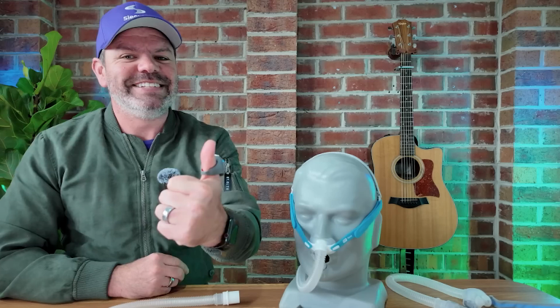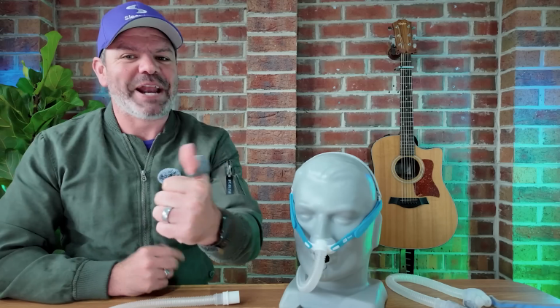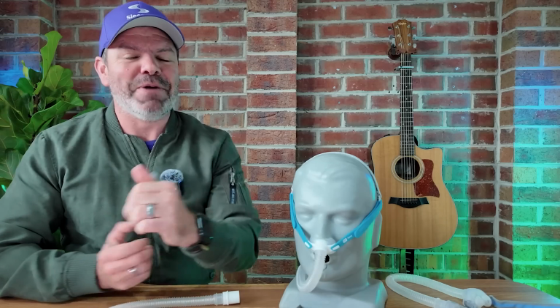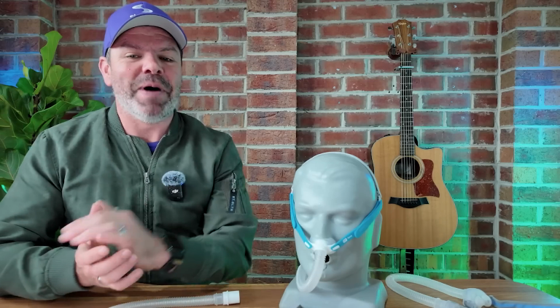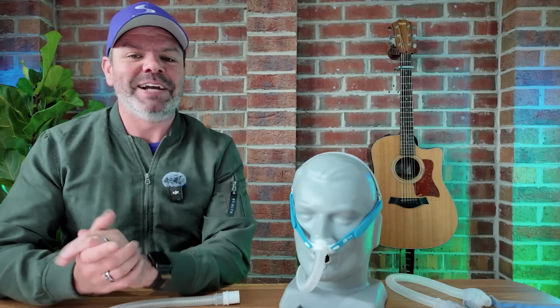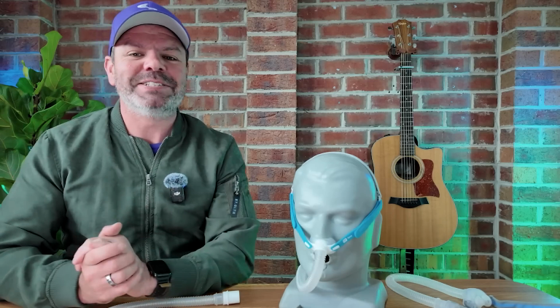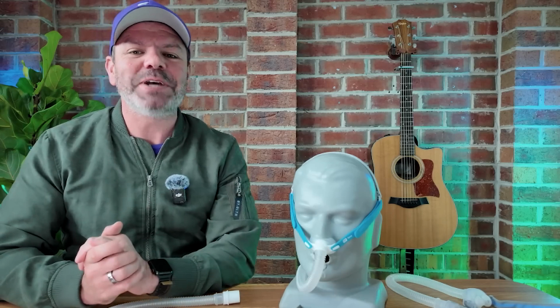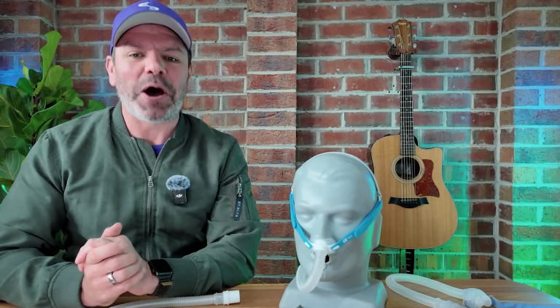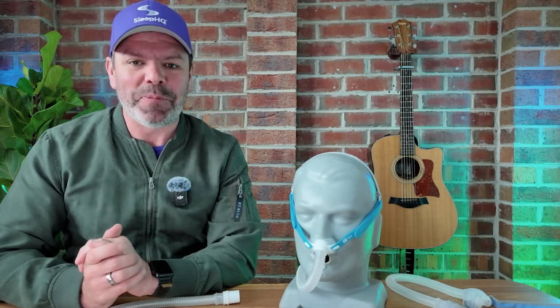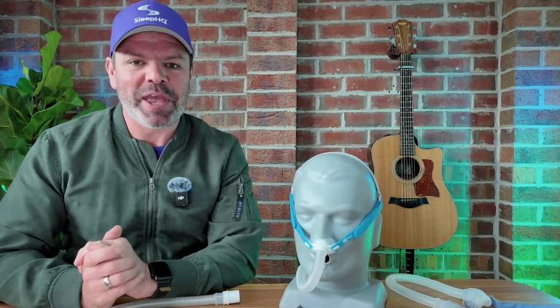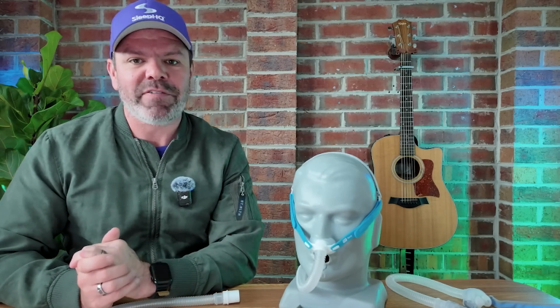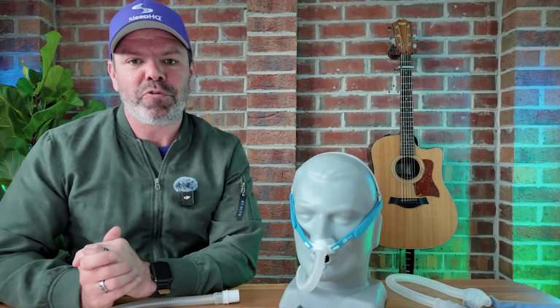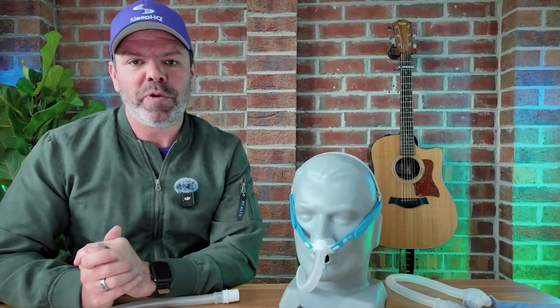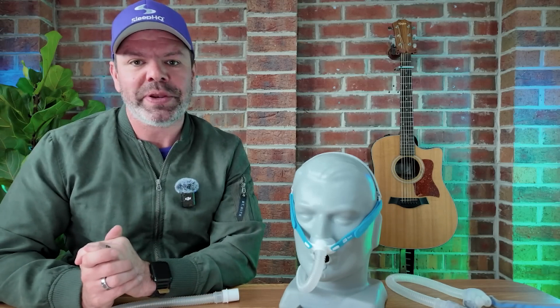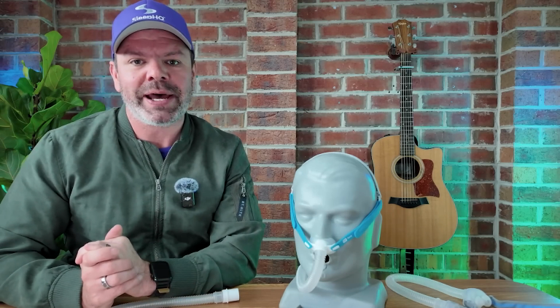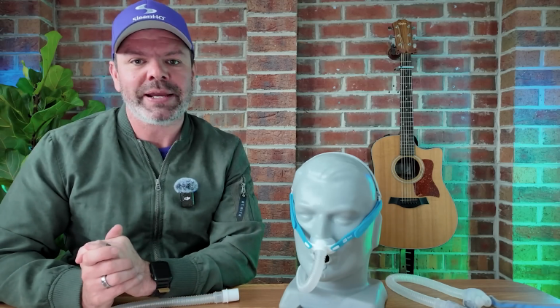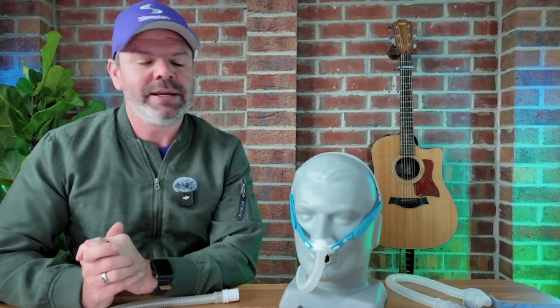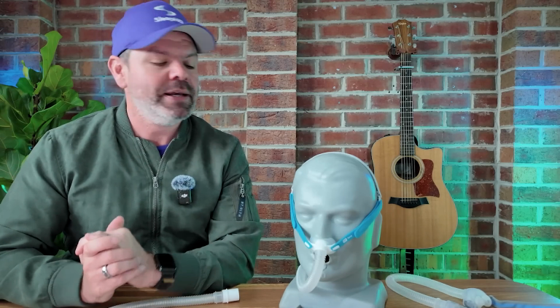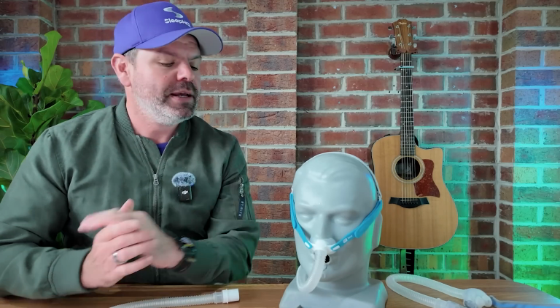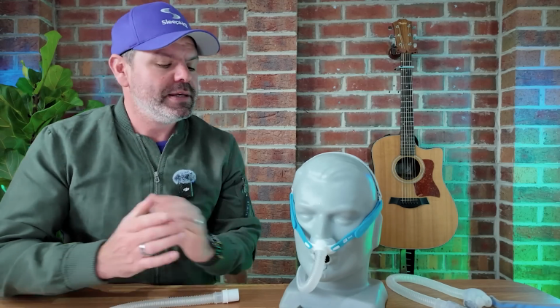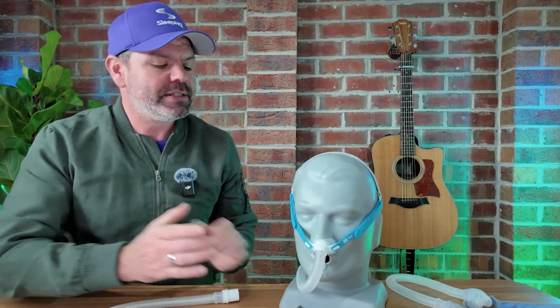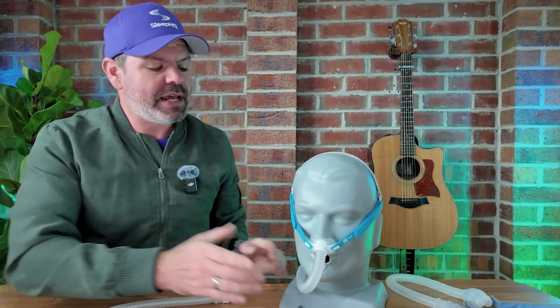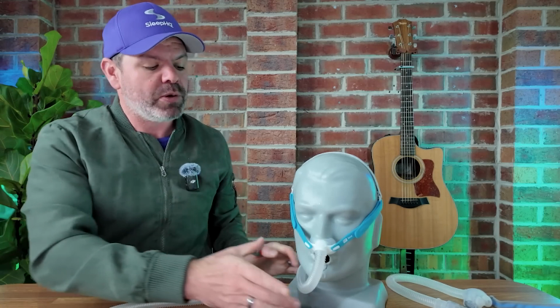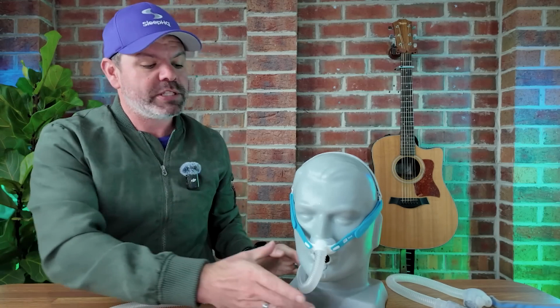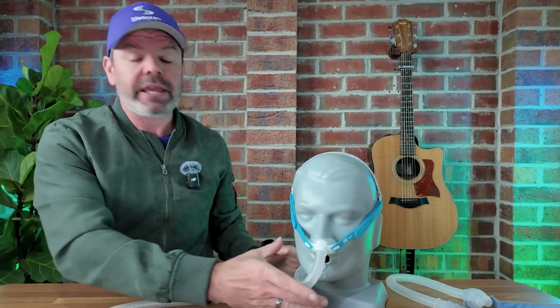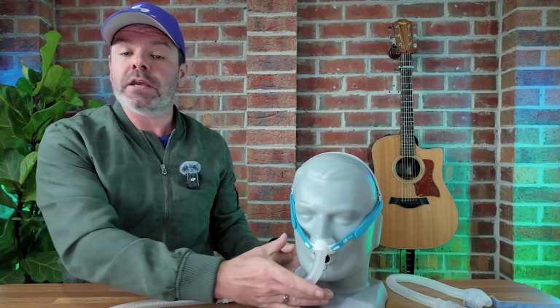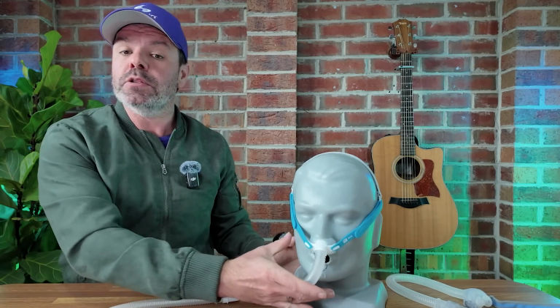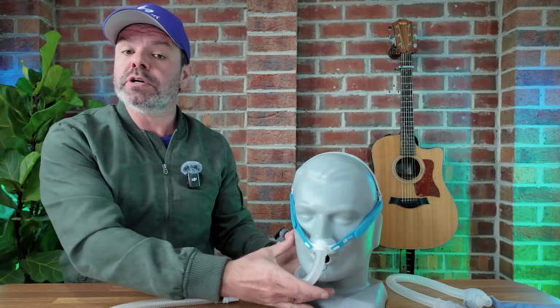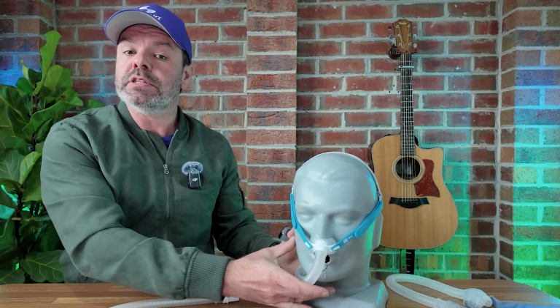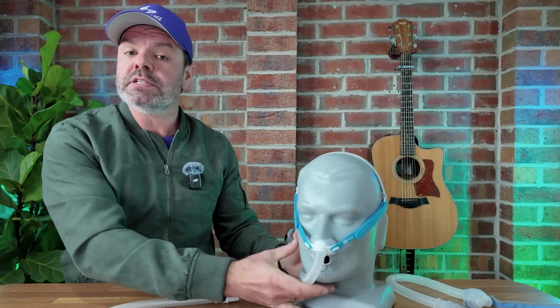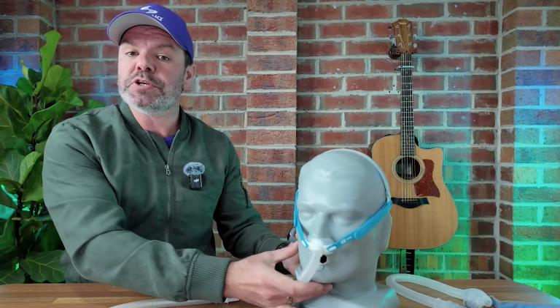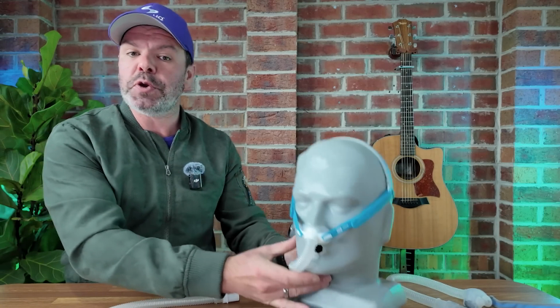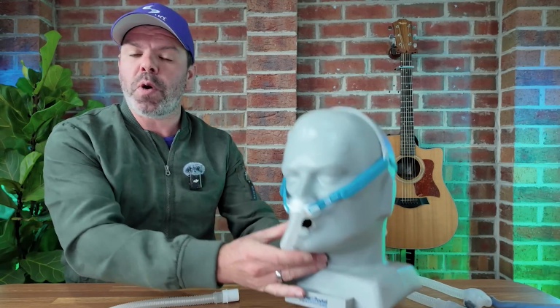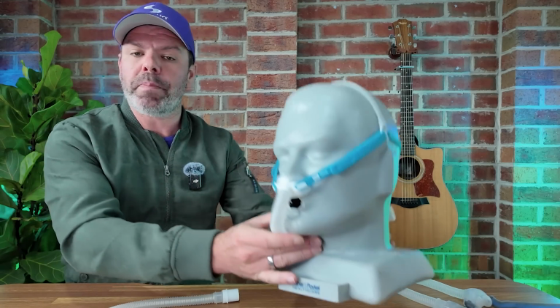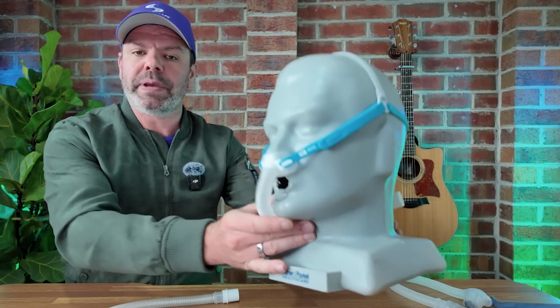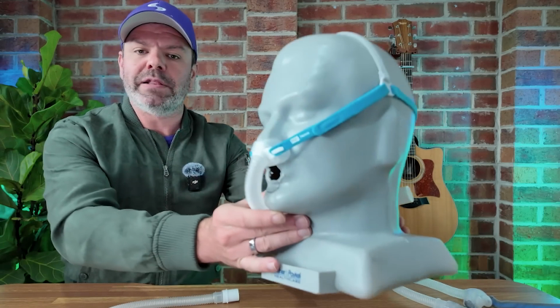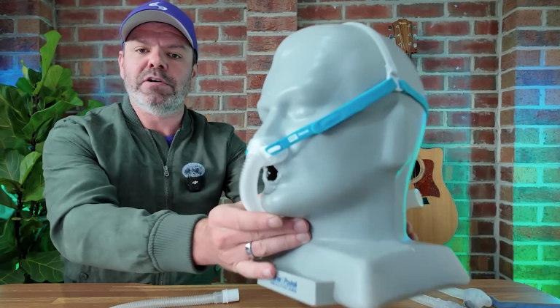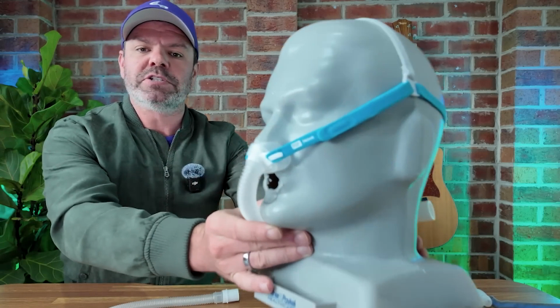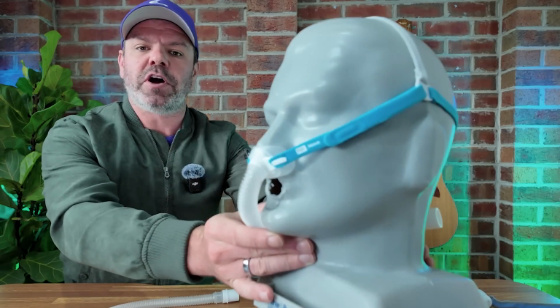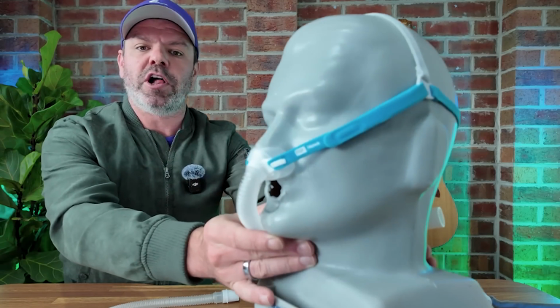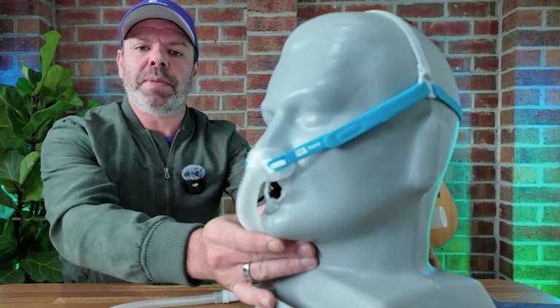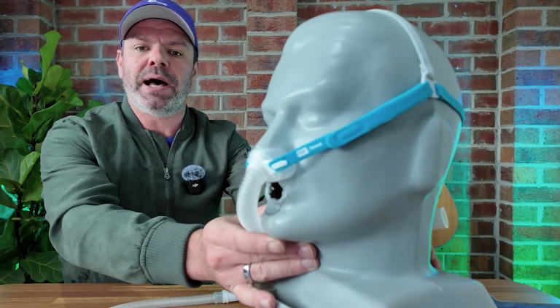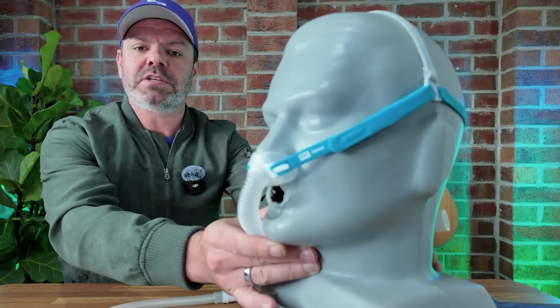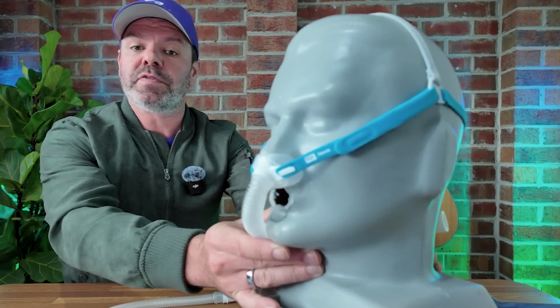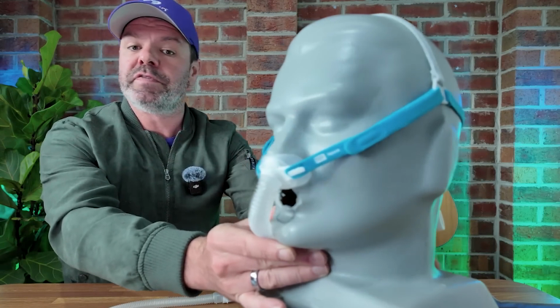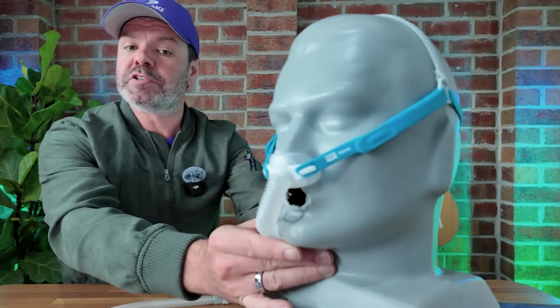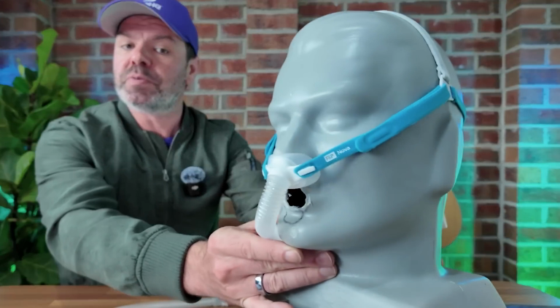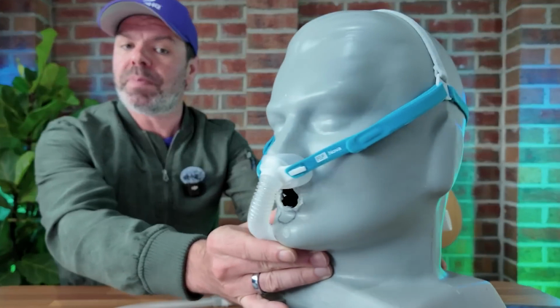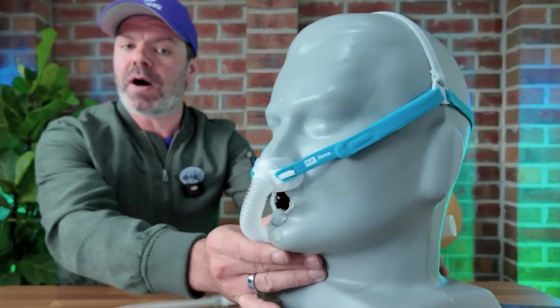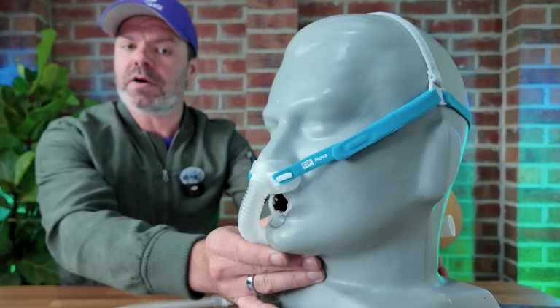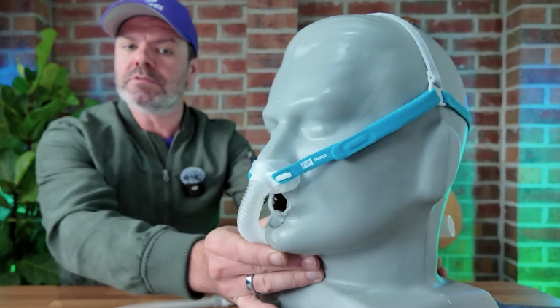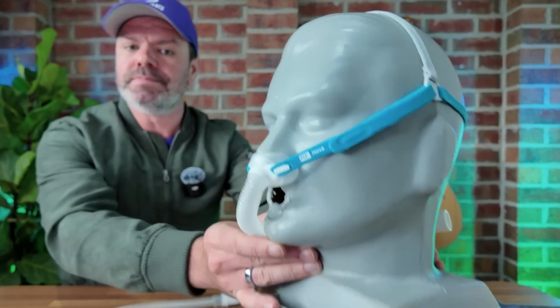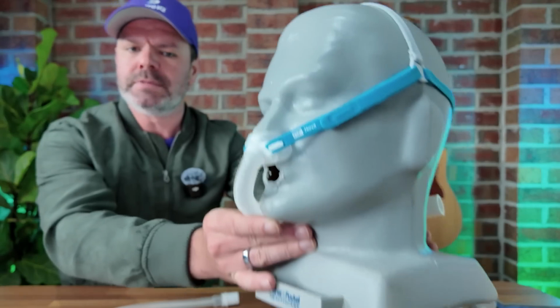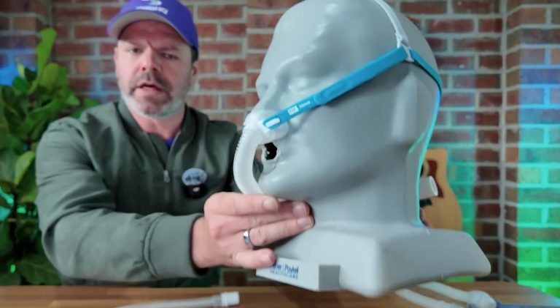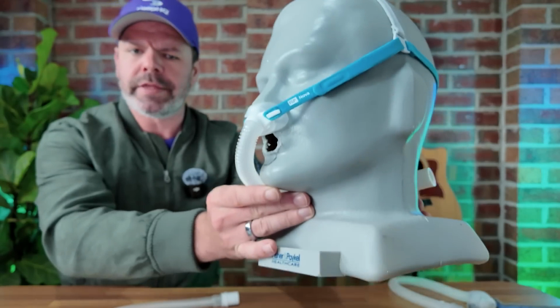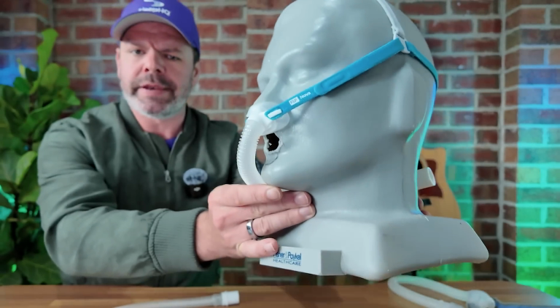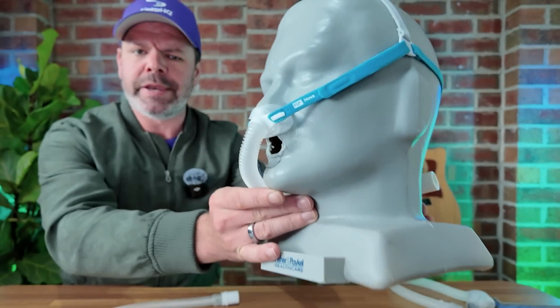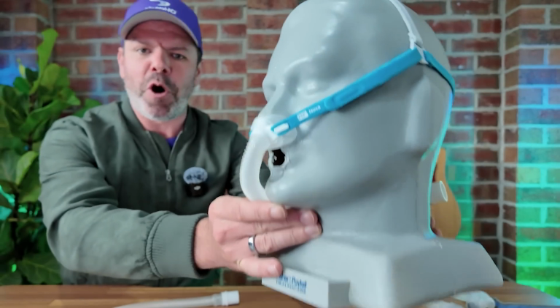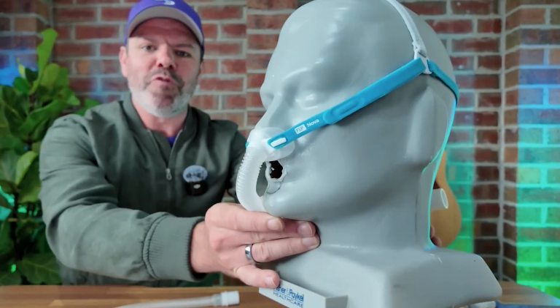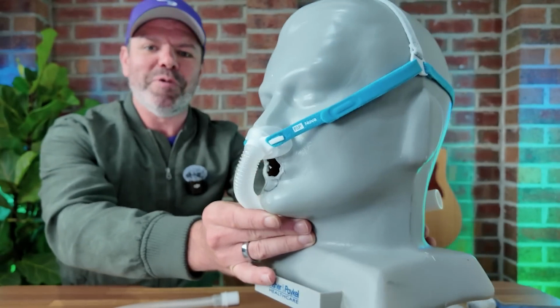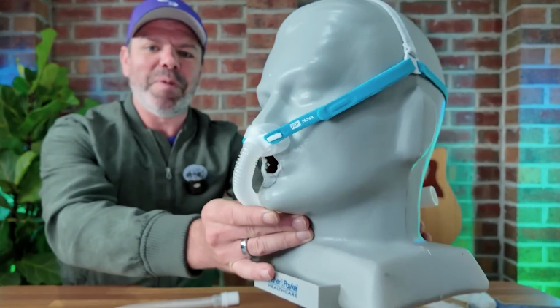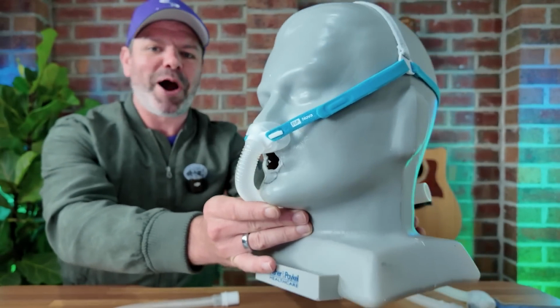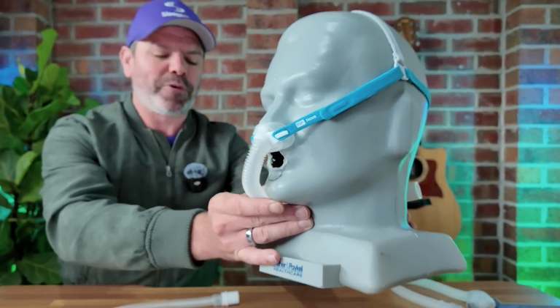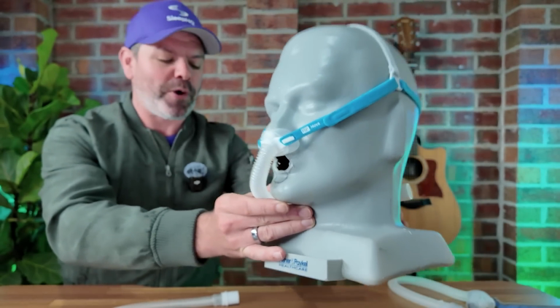G'day mates, I hope you're having a ripper day. Today we're taking a look at this new pillow style mask from Fisher & Paykel, the Nova Micro.